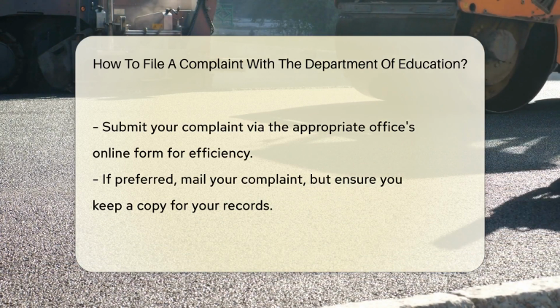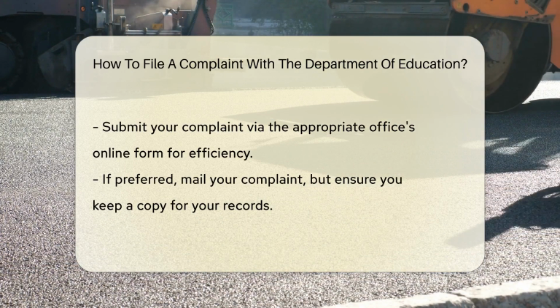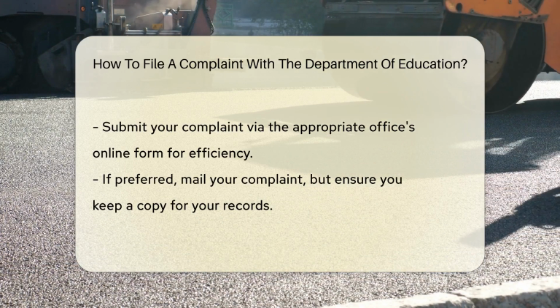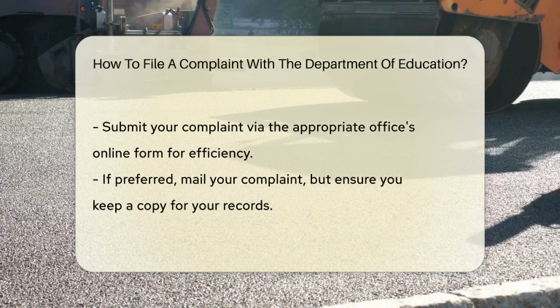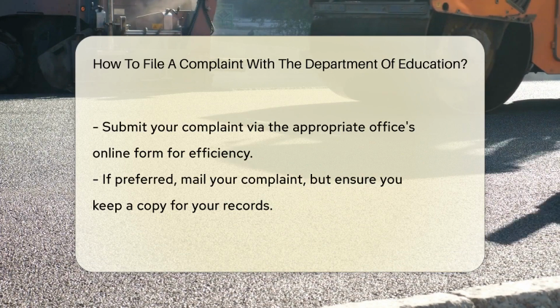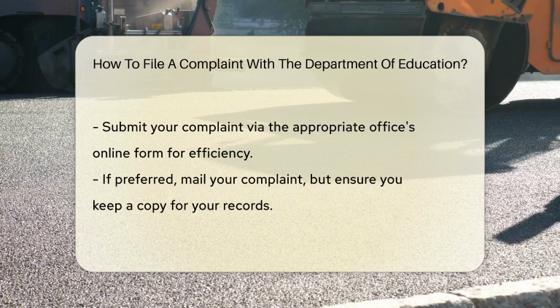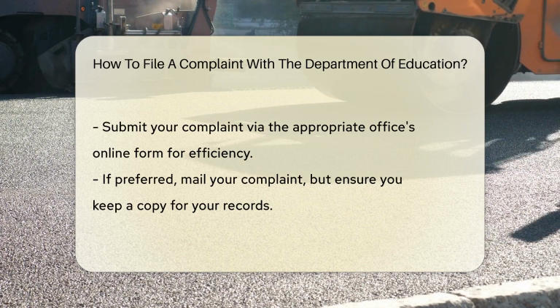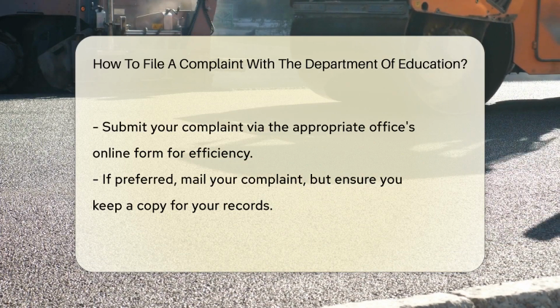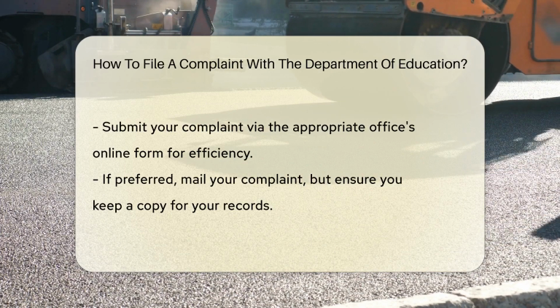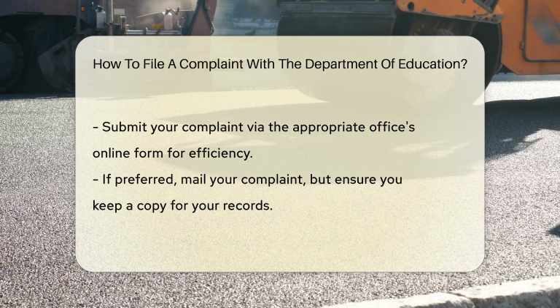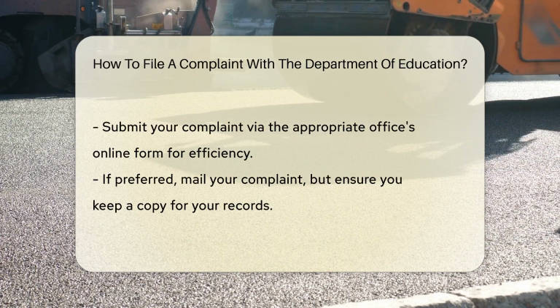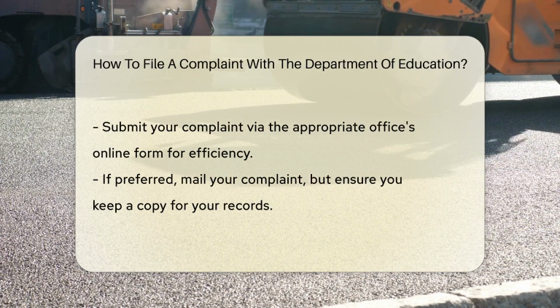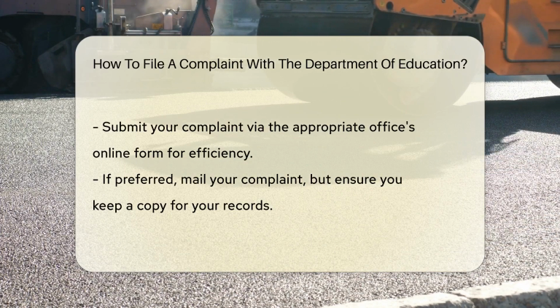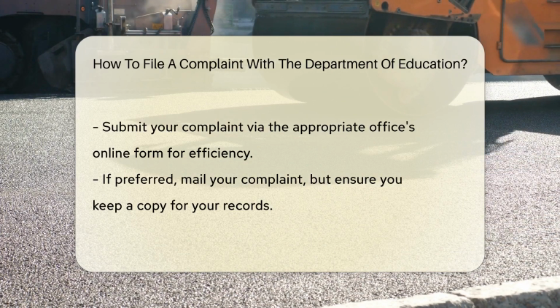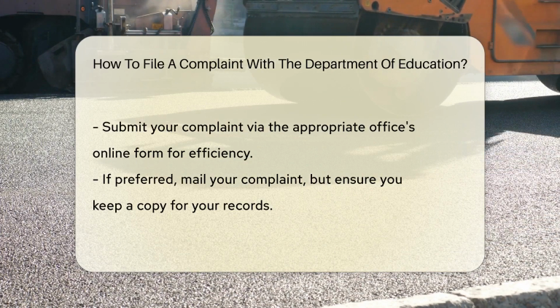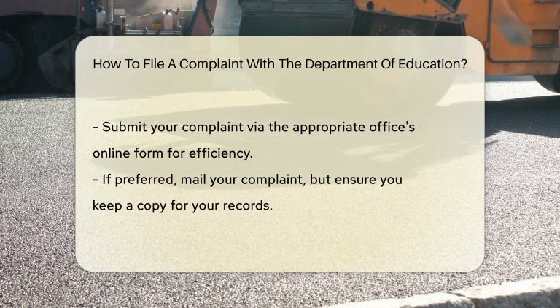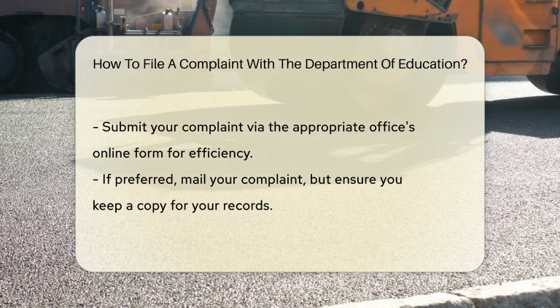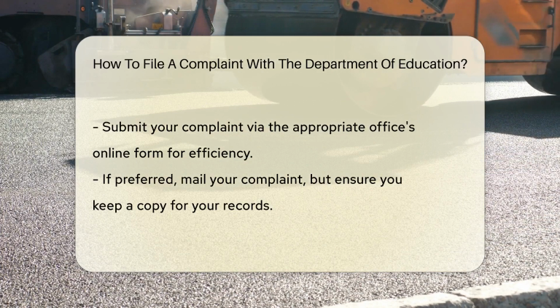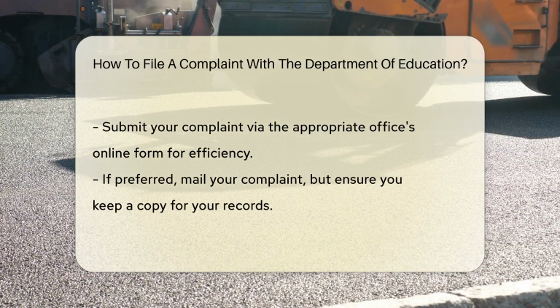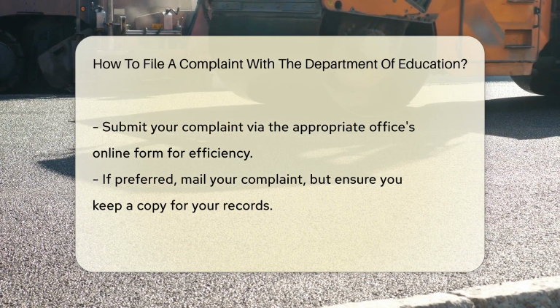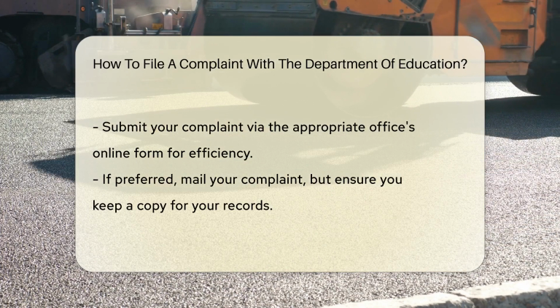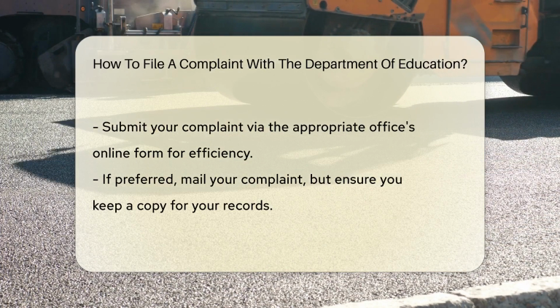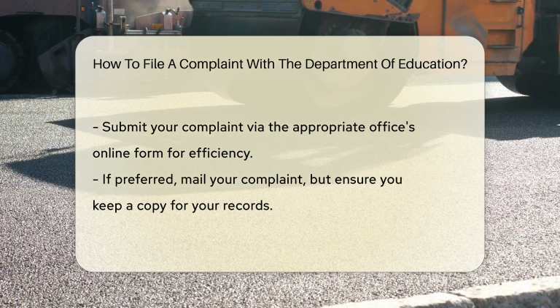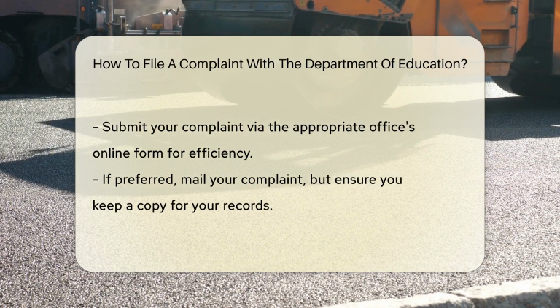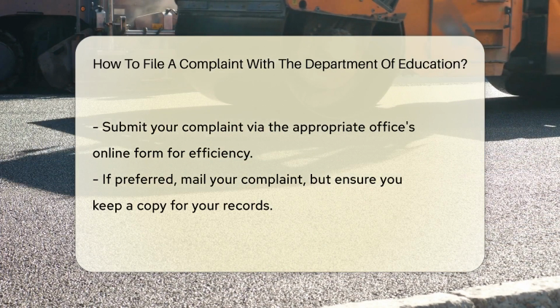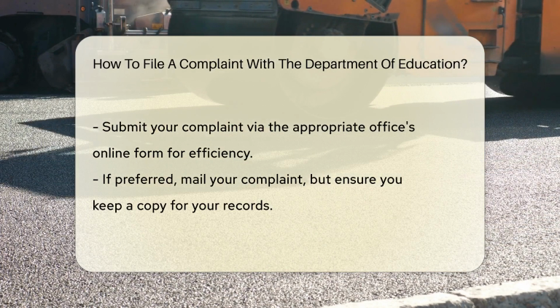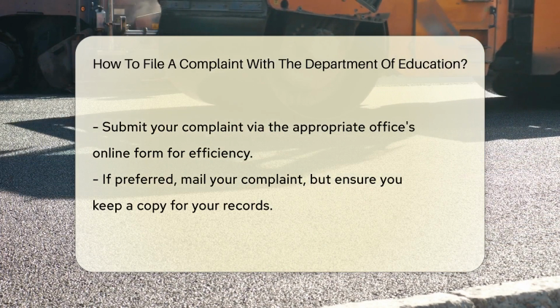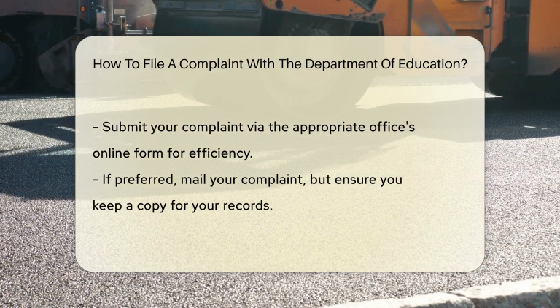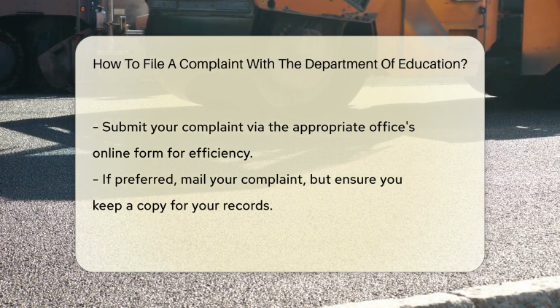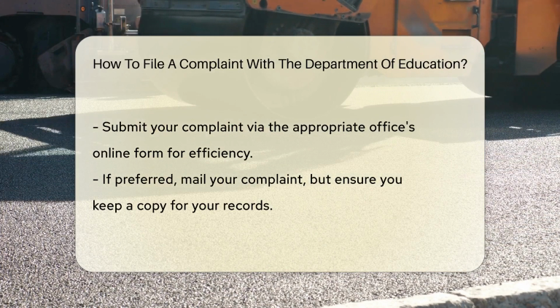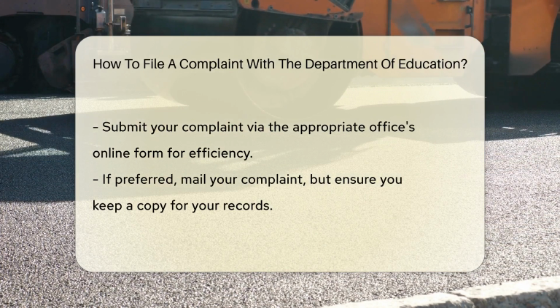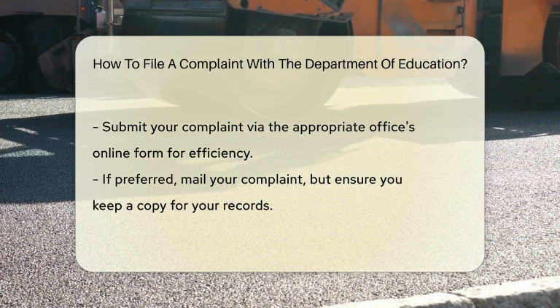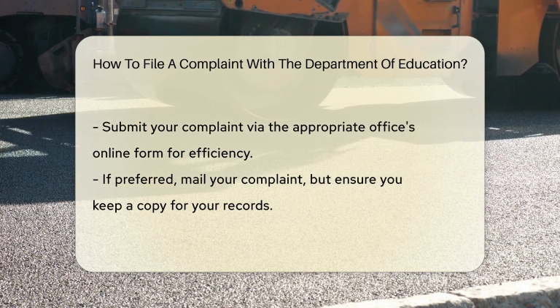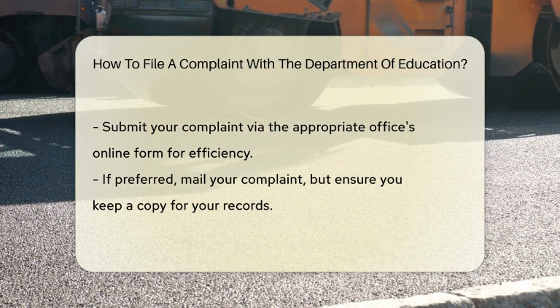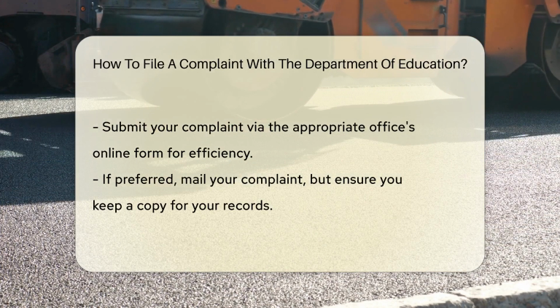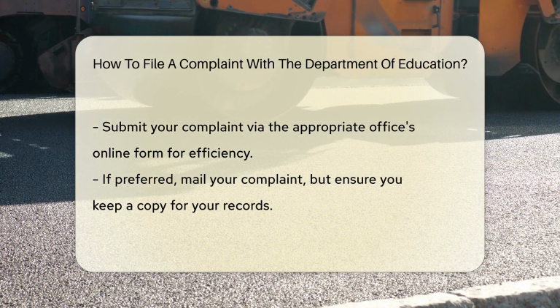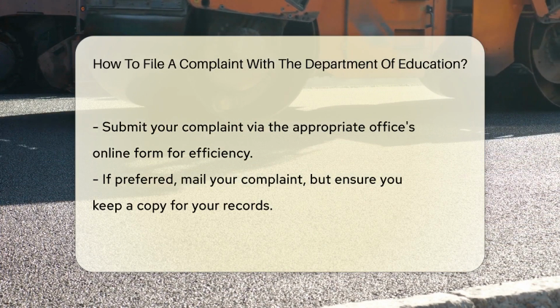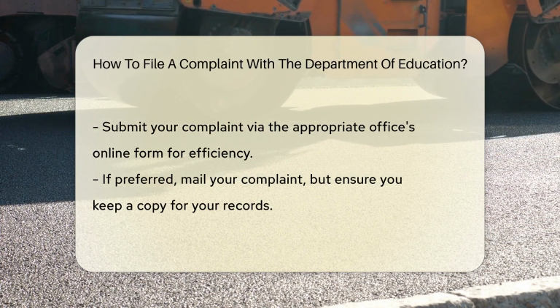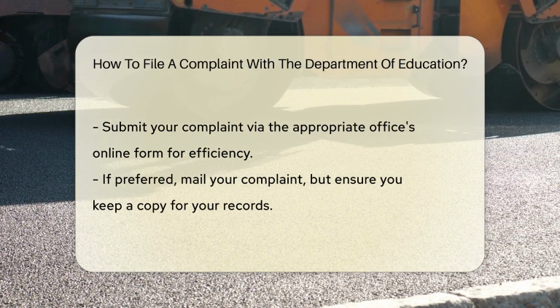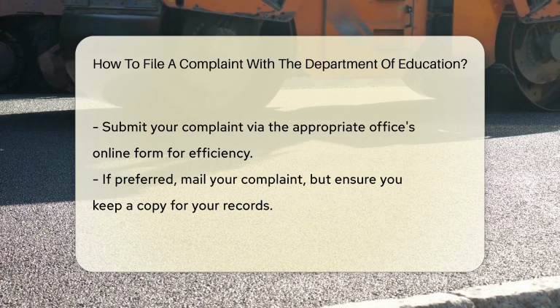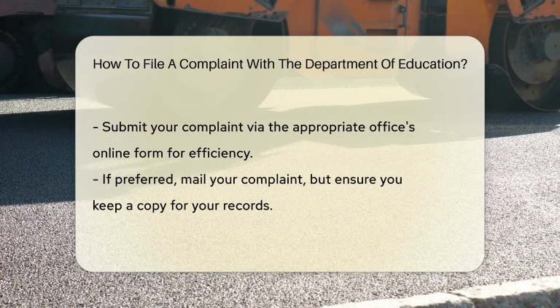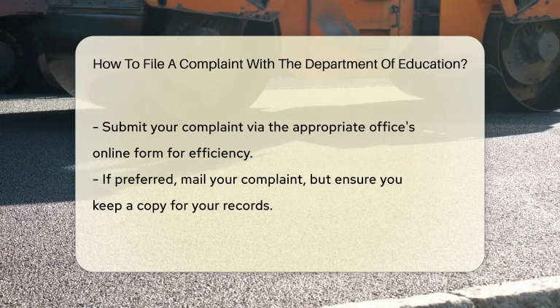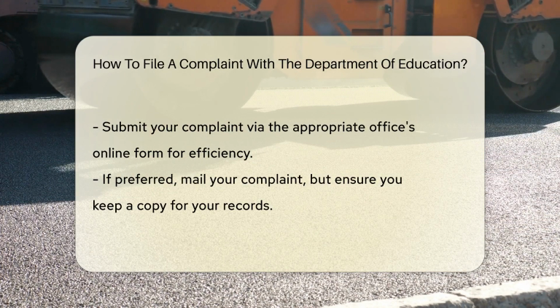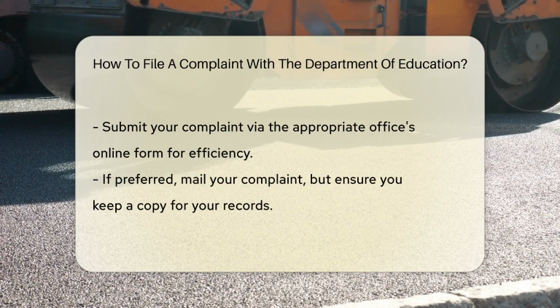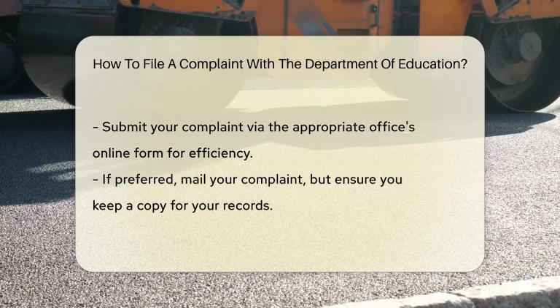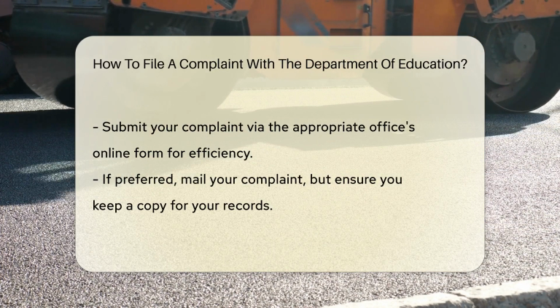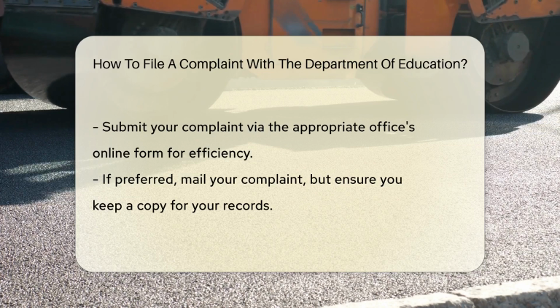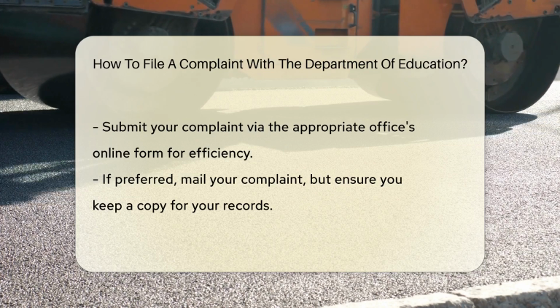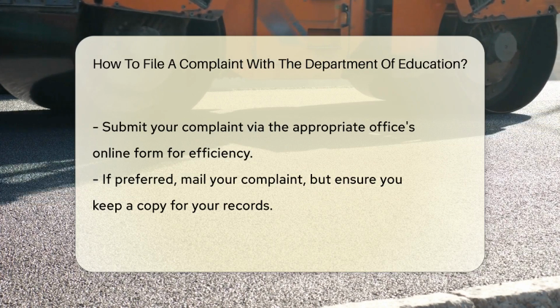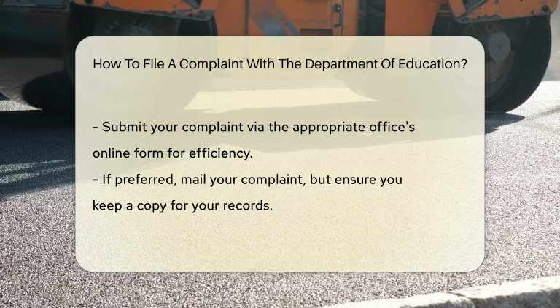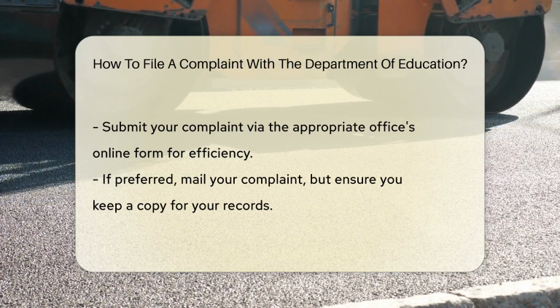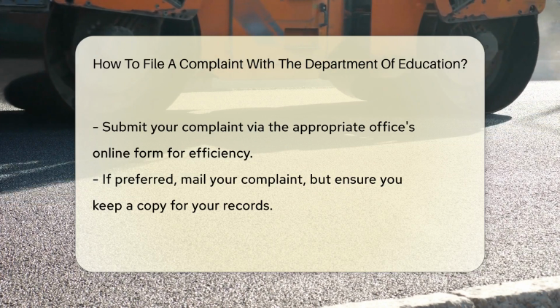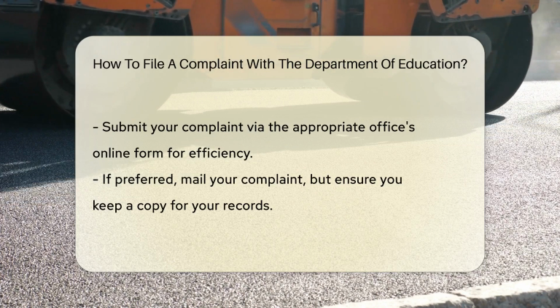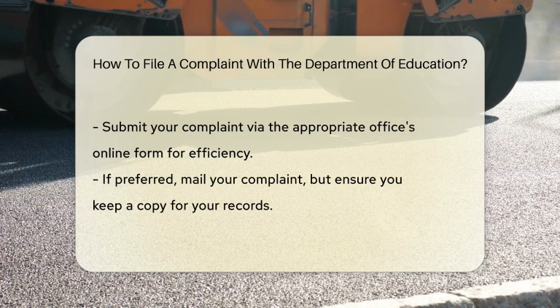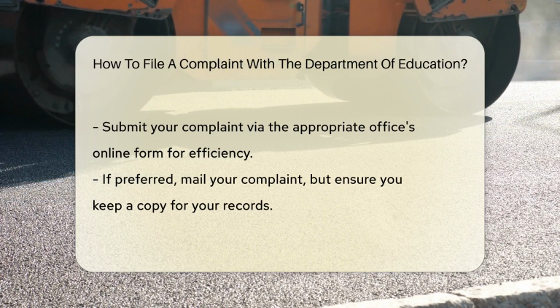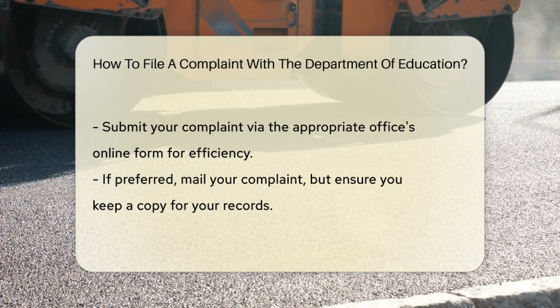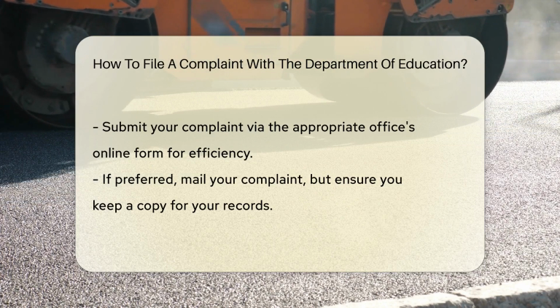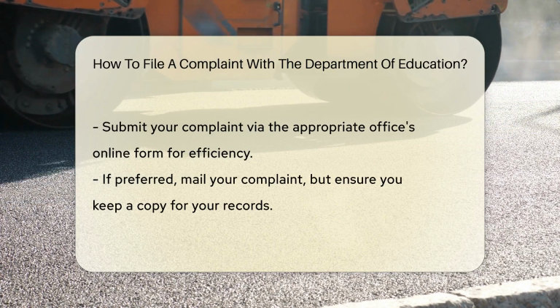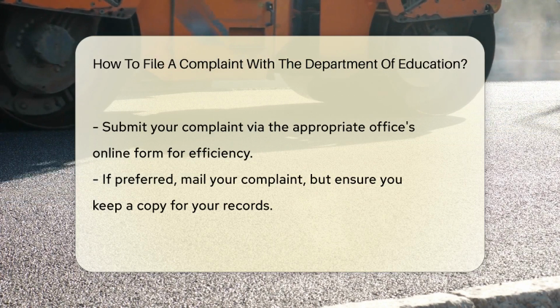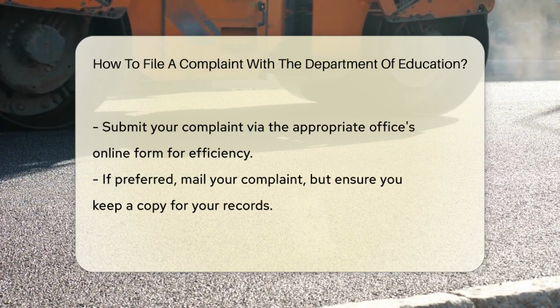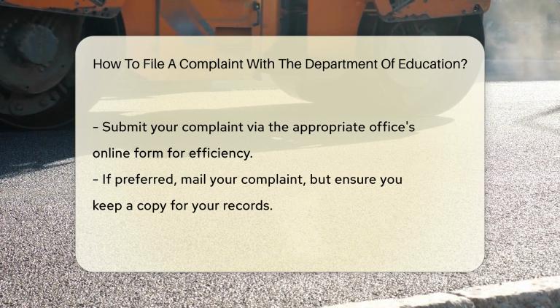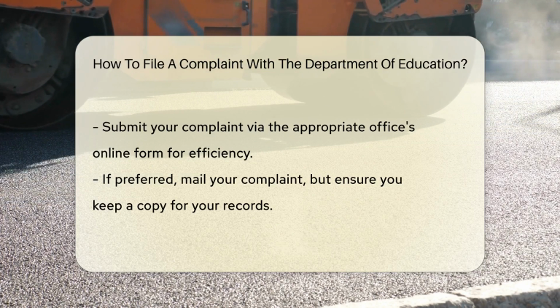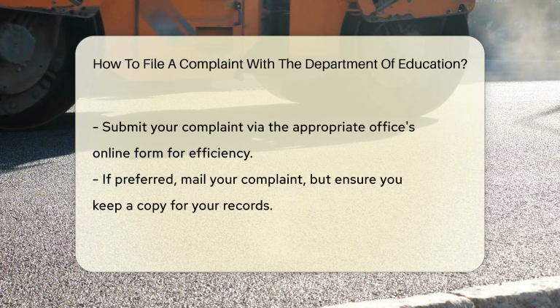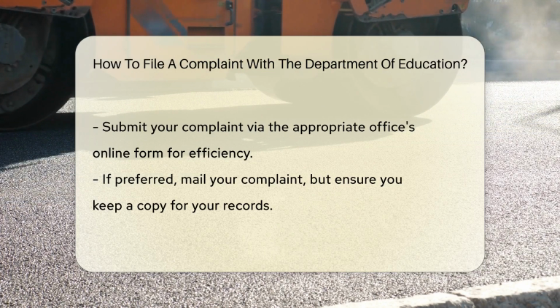Now it's time to determine the correct office. The Department of Education has different branches for various issues. Choosing the right one is crucial.